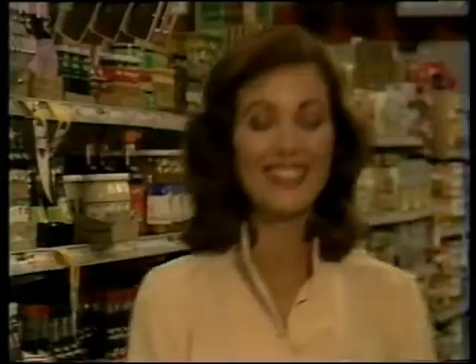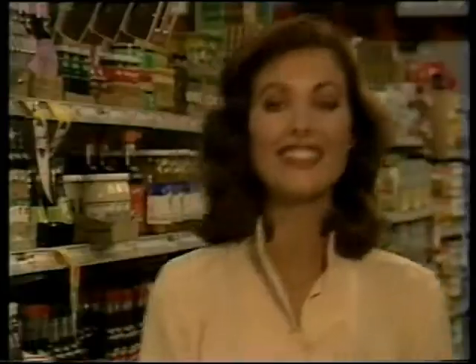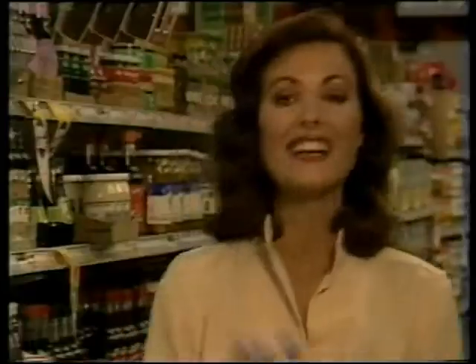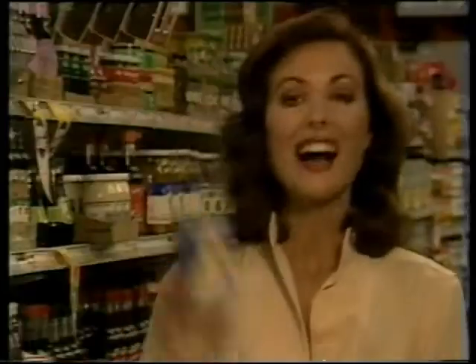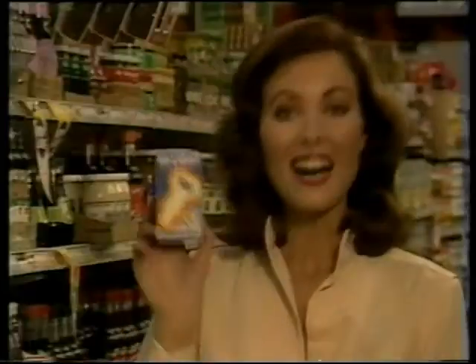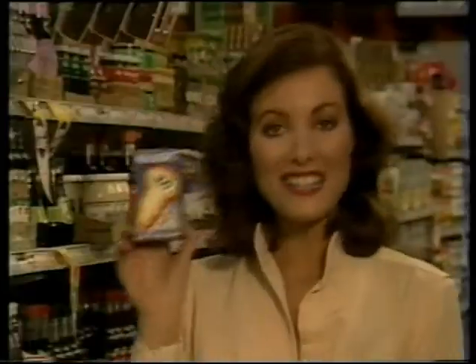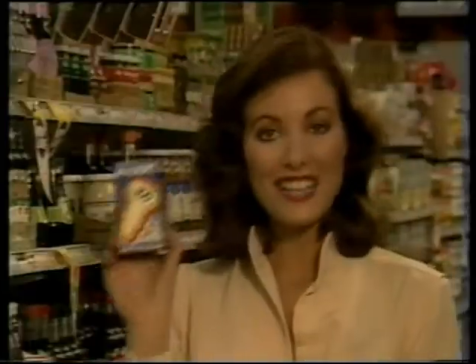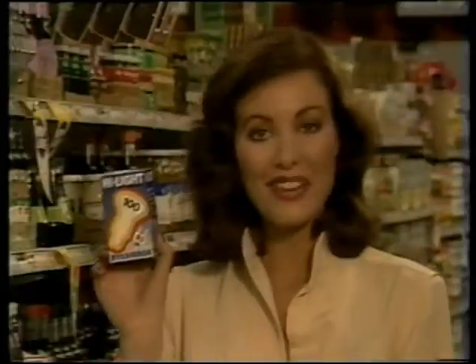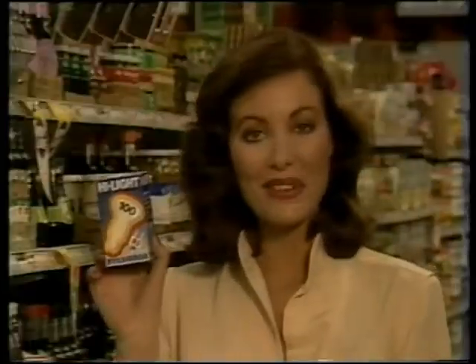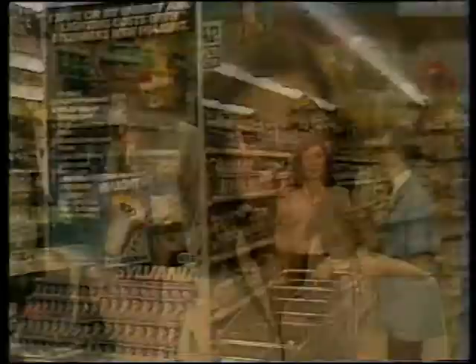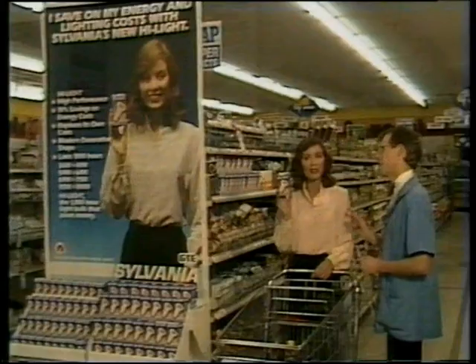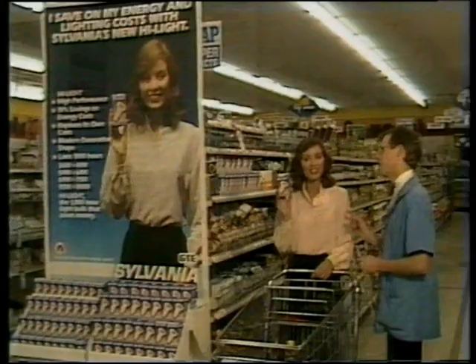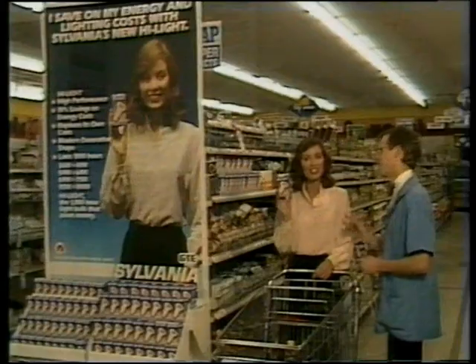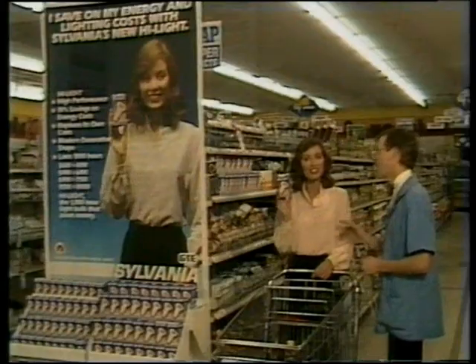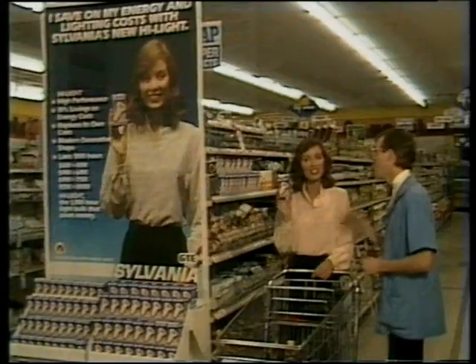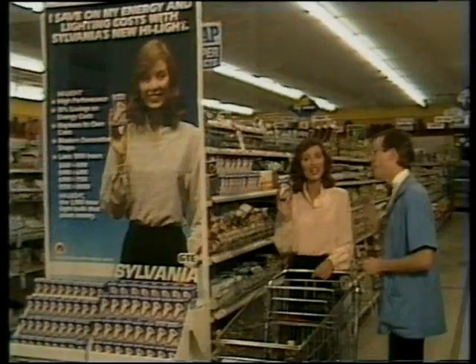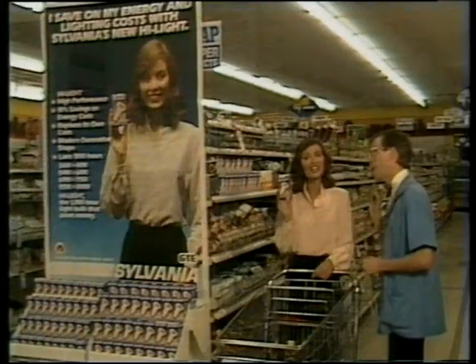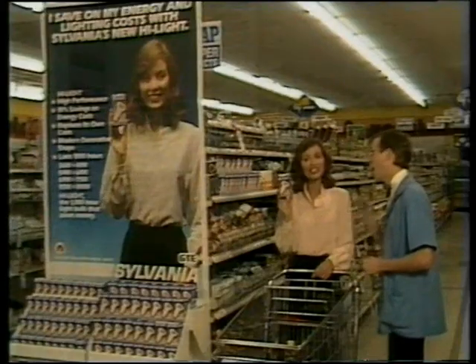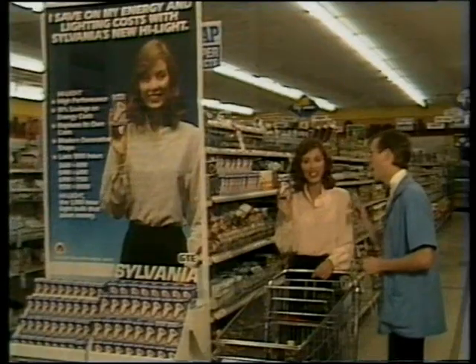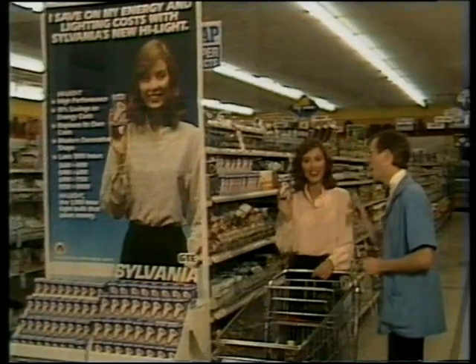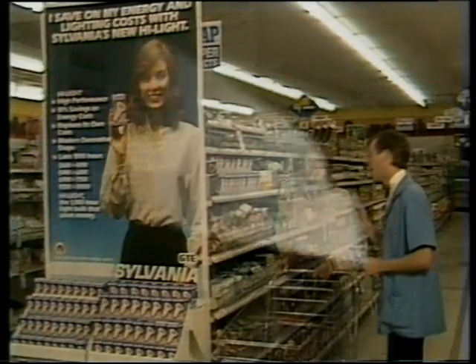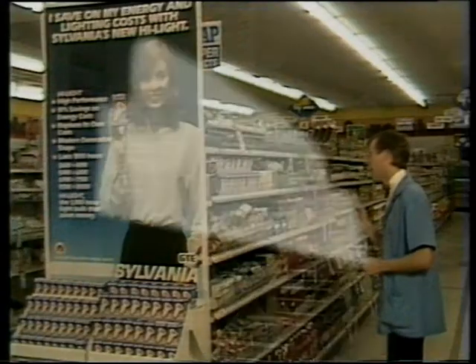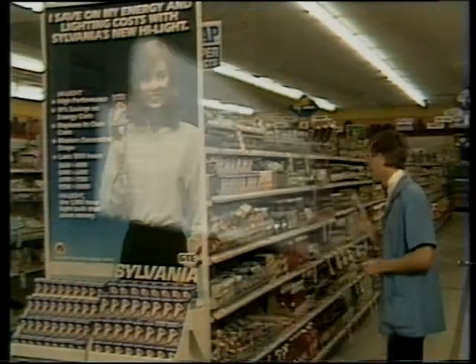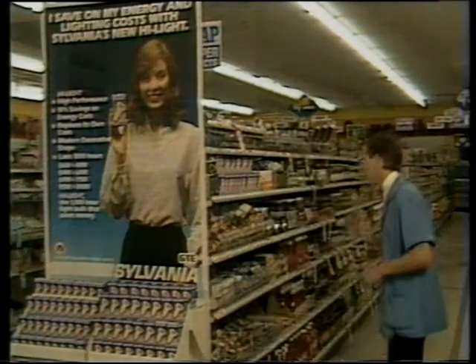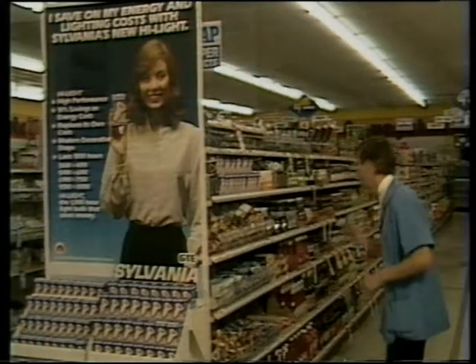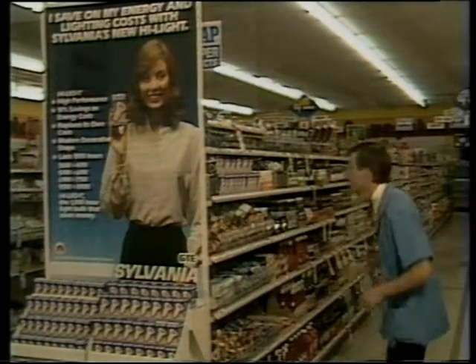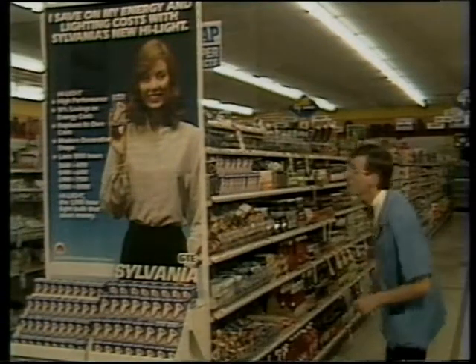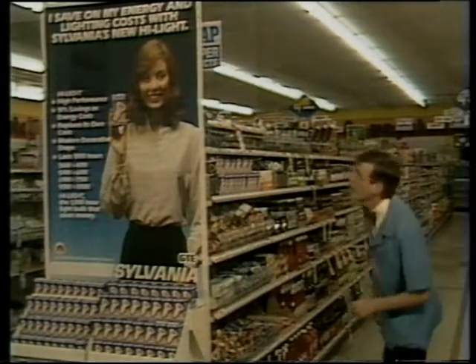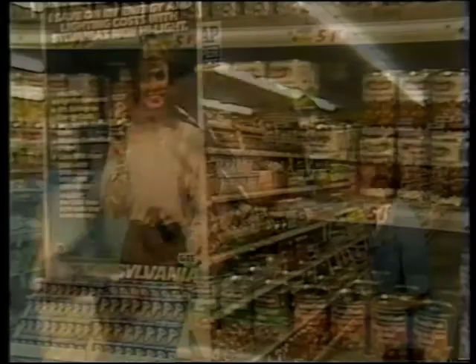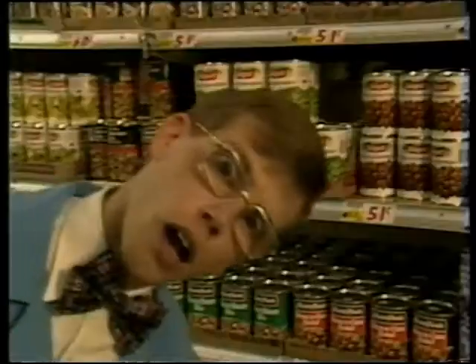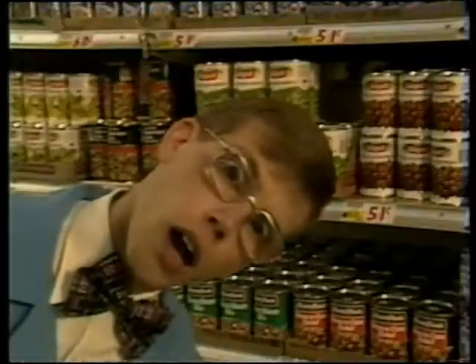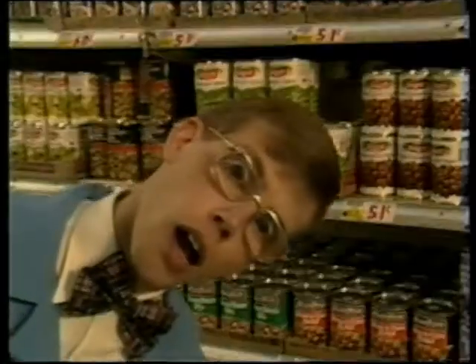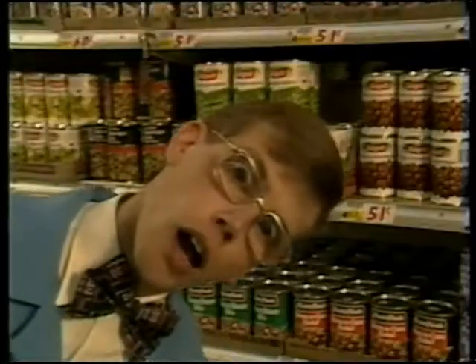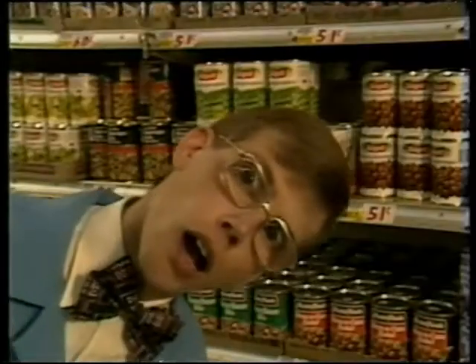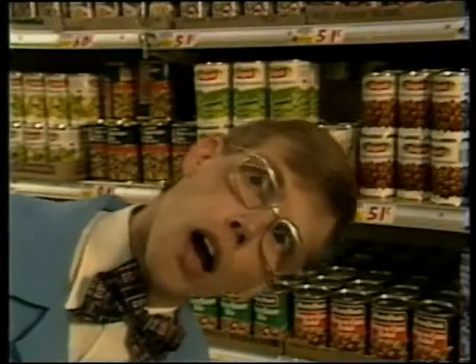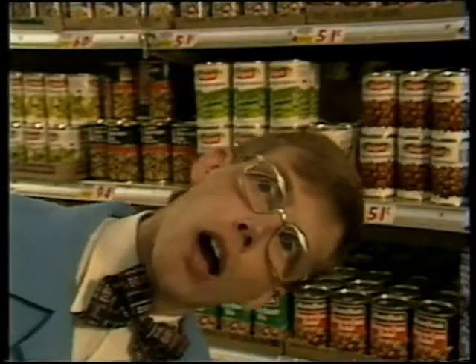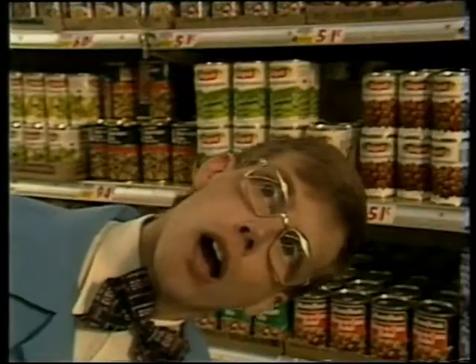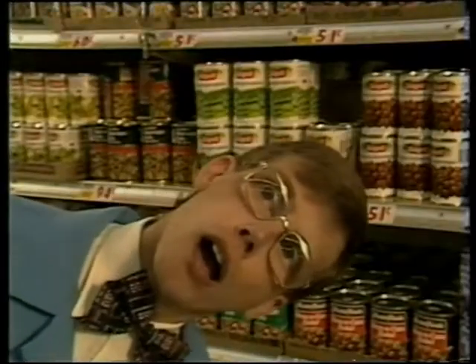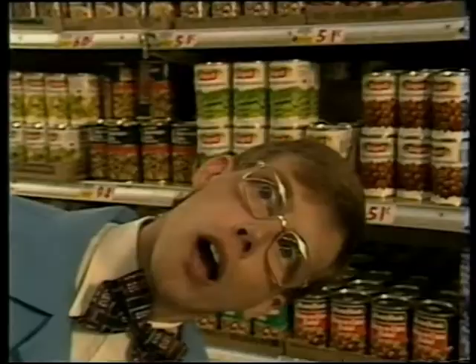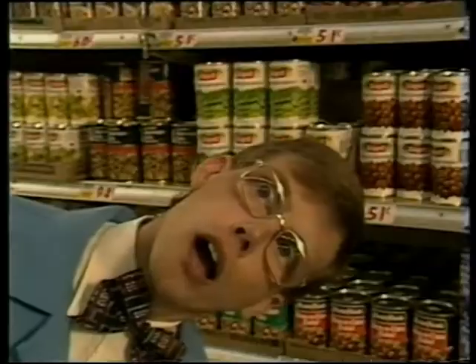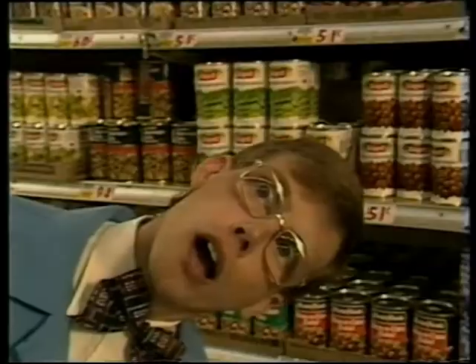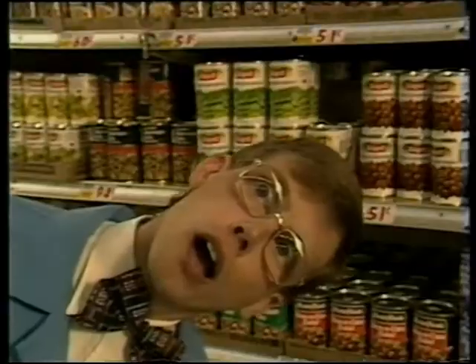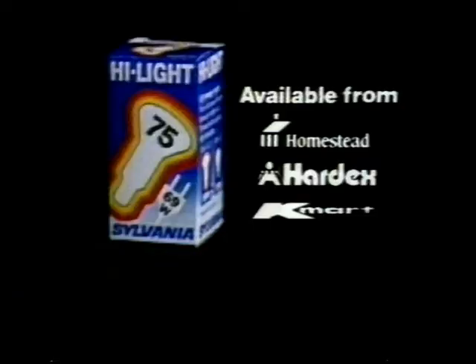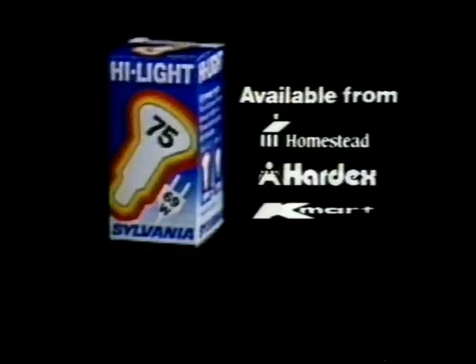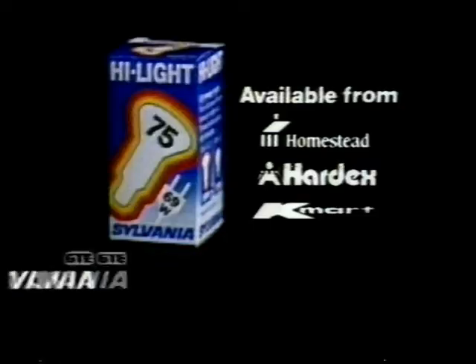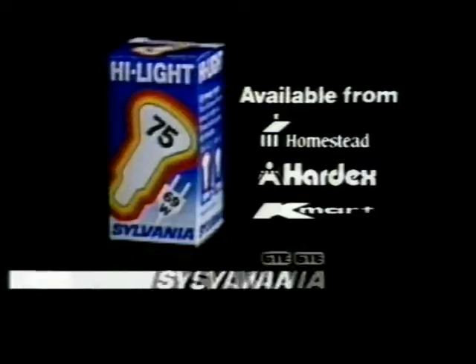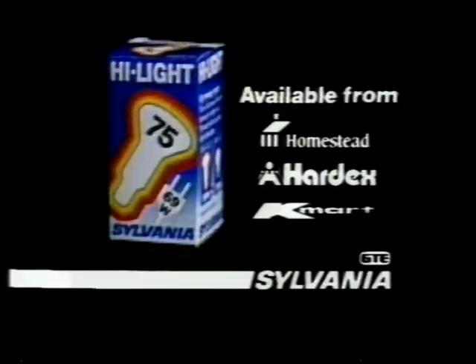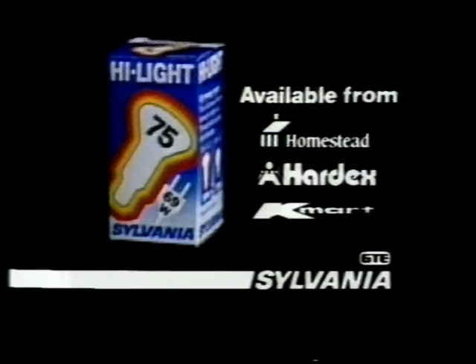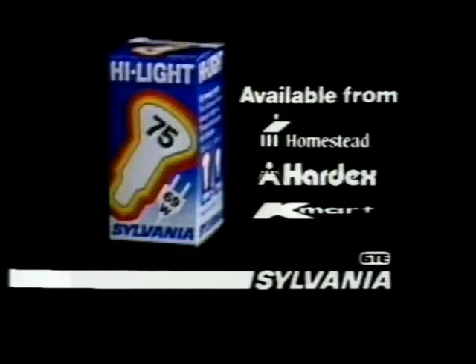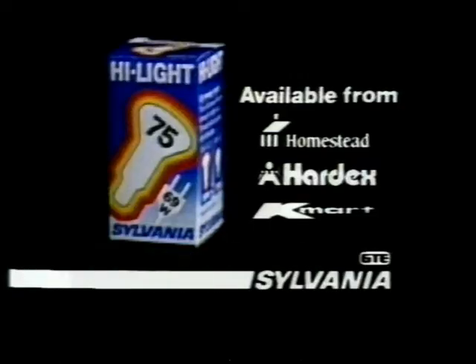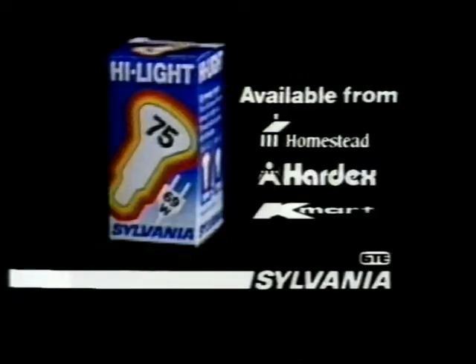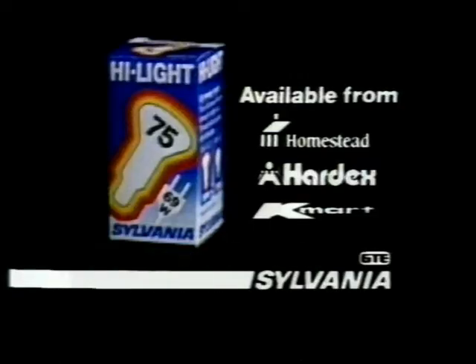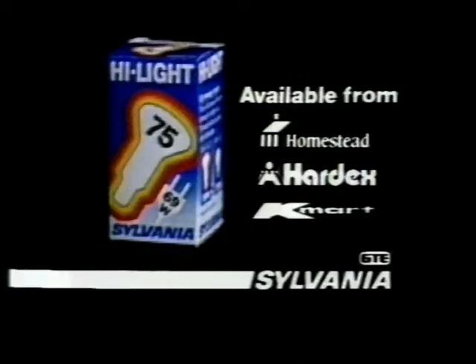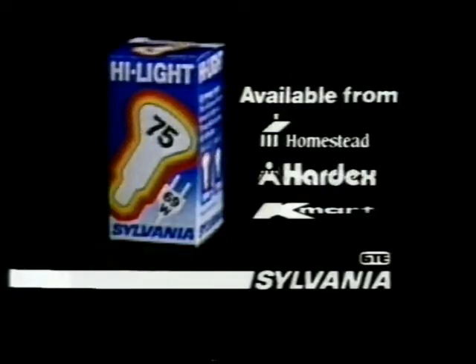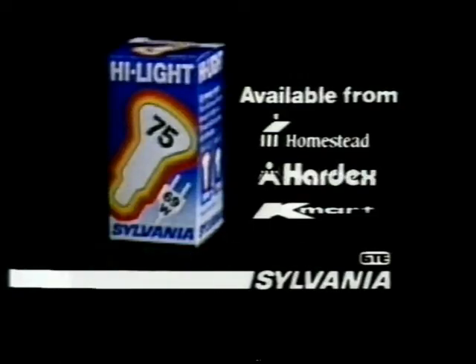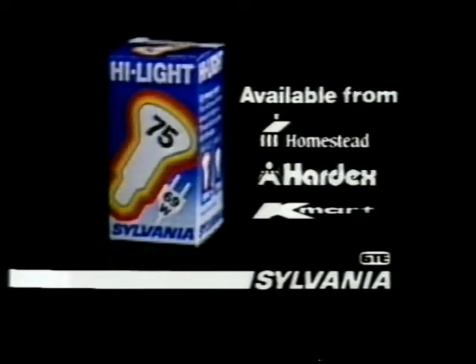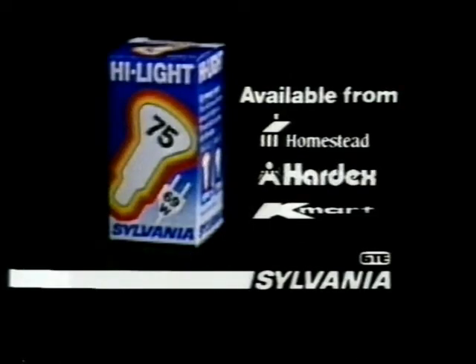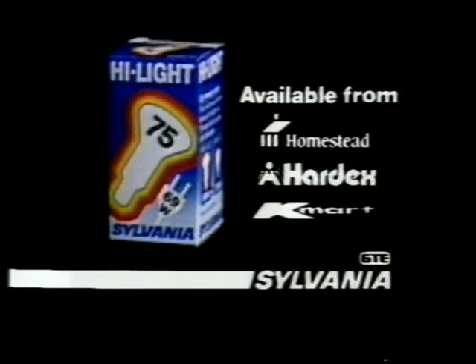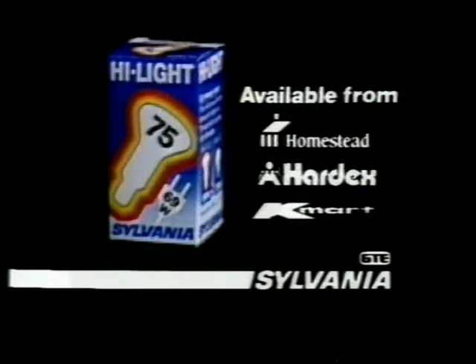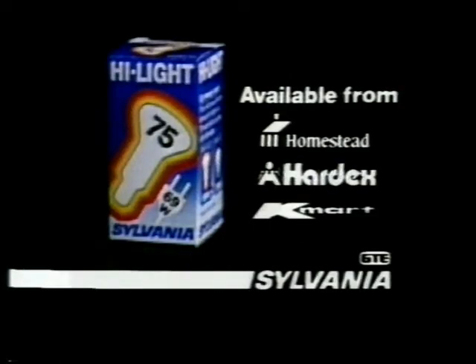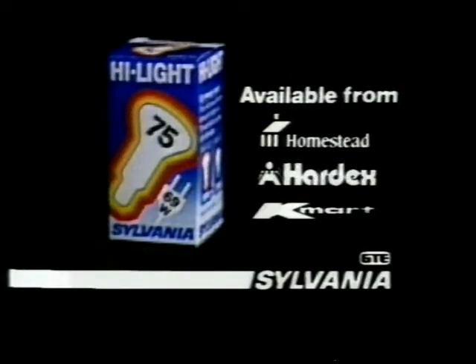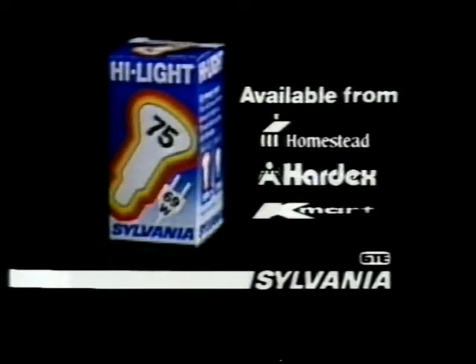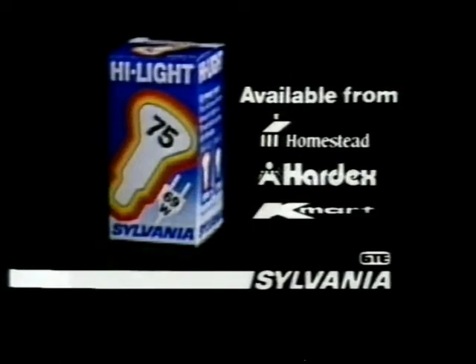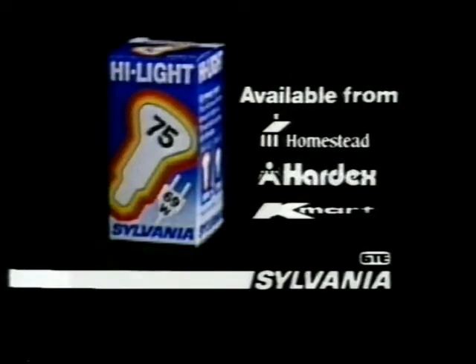I save on my energy and lighting costs with Sylvania's new highlights. Sylvania Highlights, available at supermarkets, food stores and hardware stores.